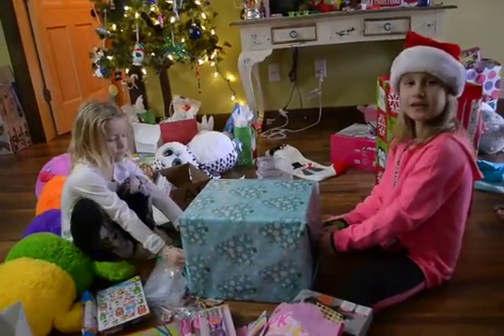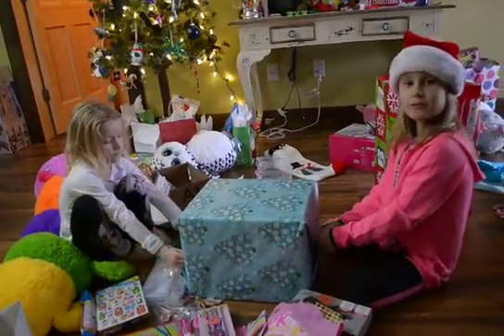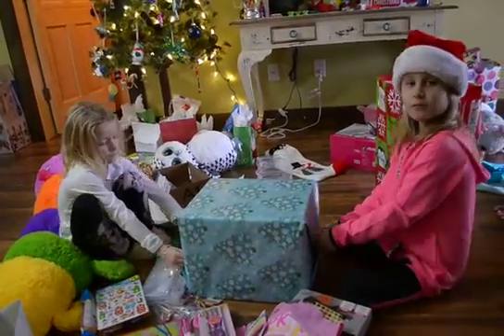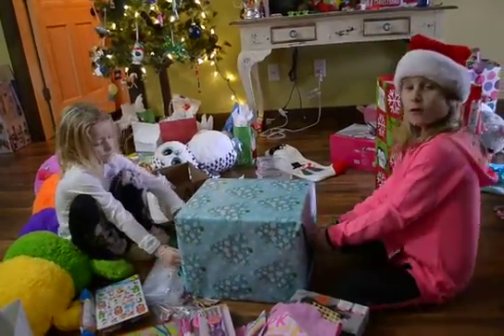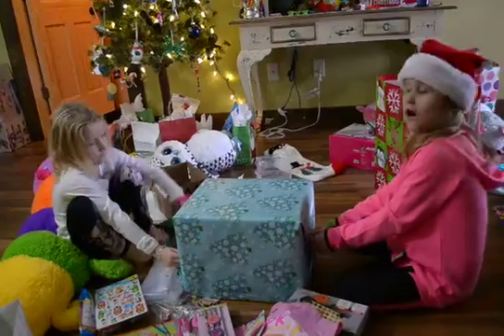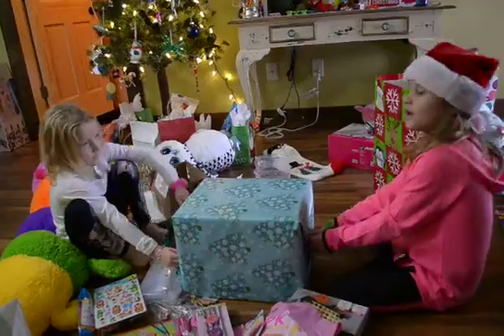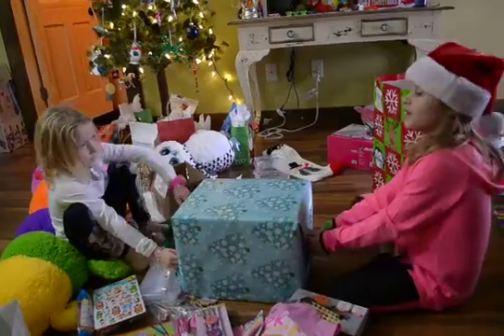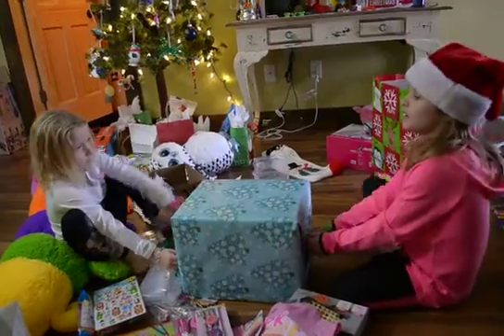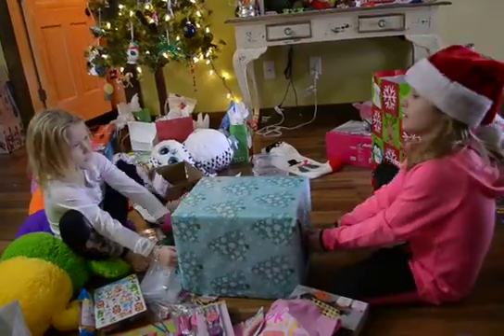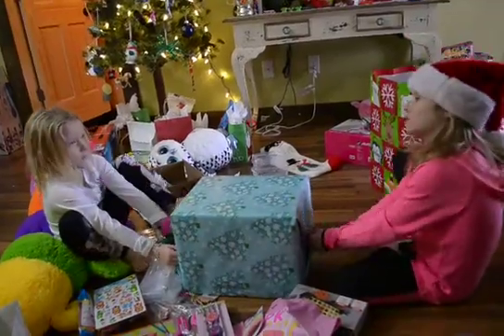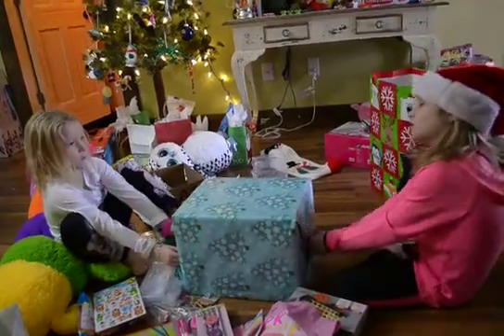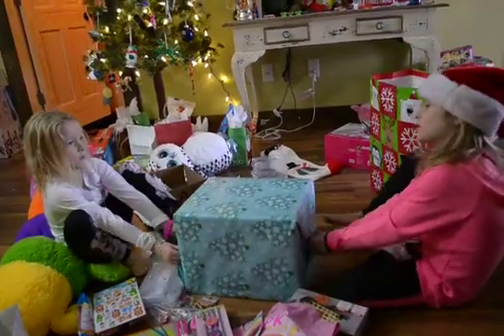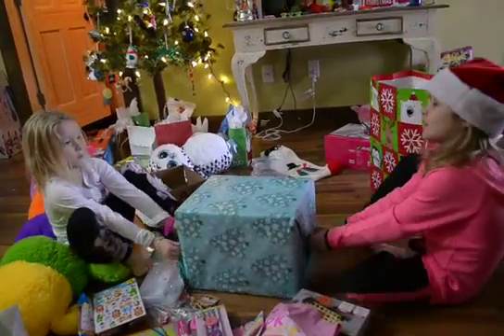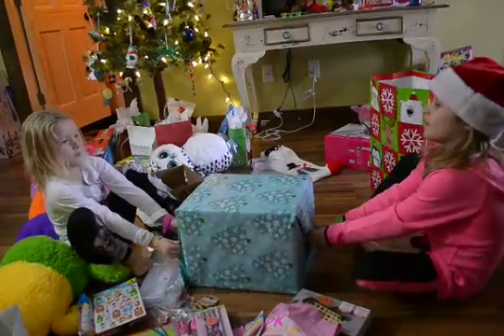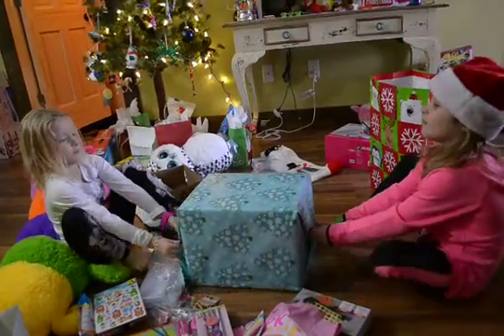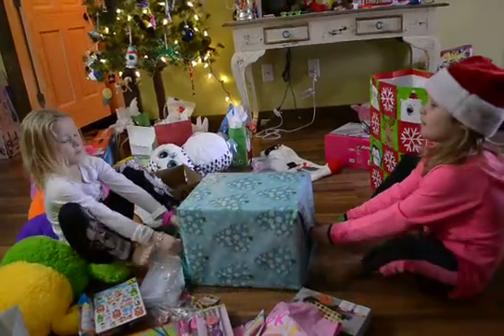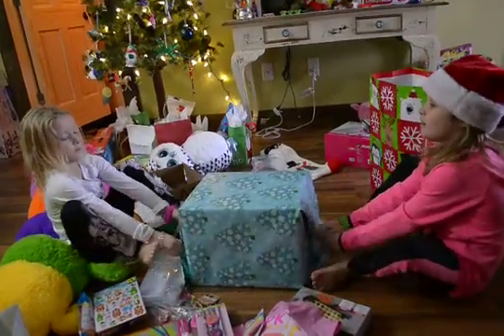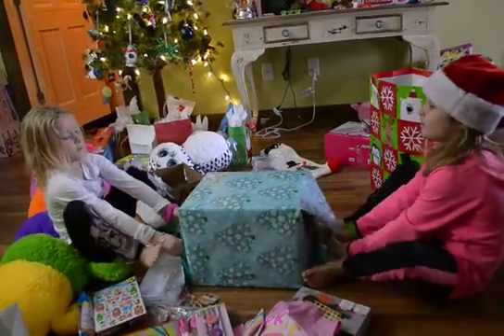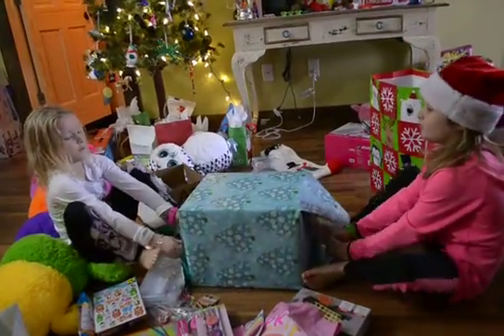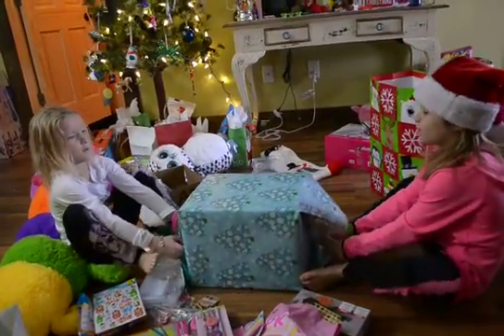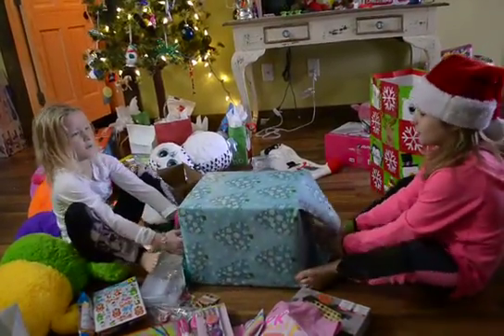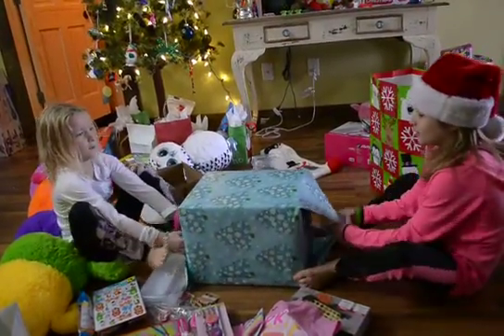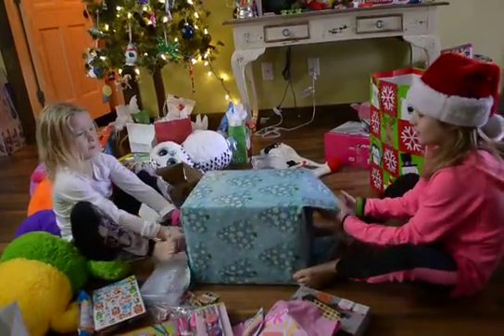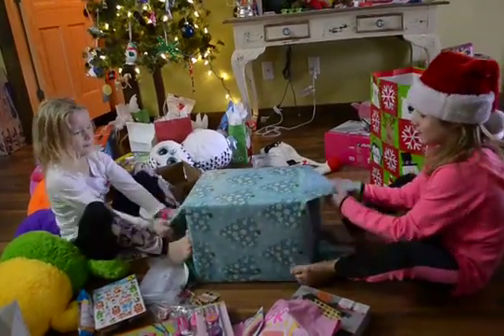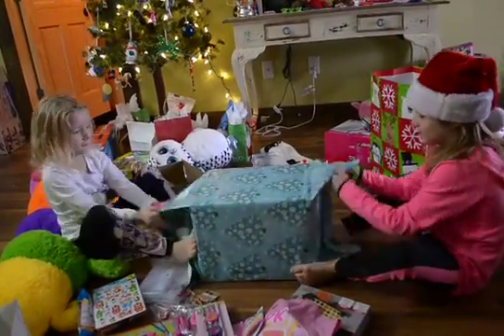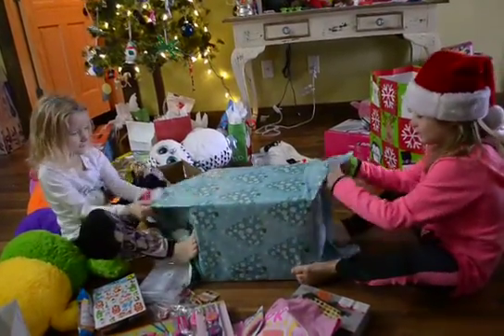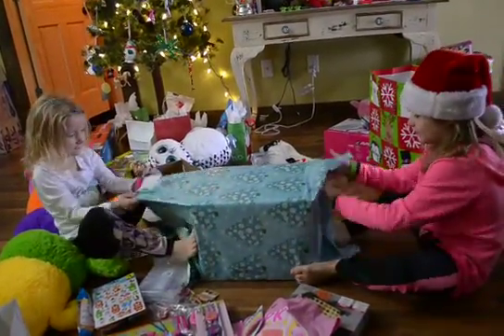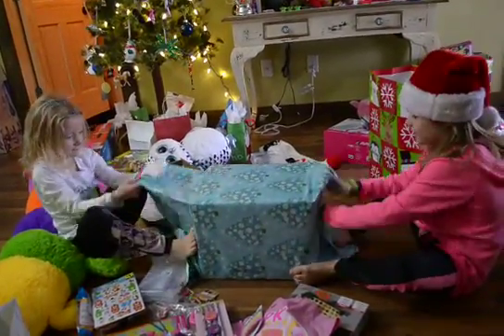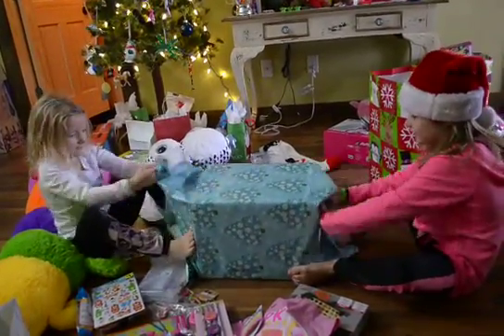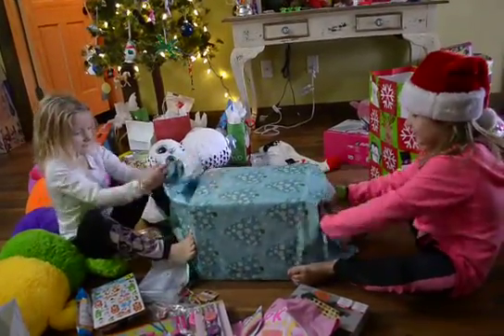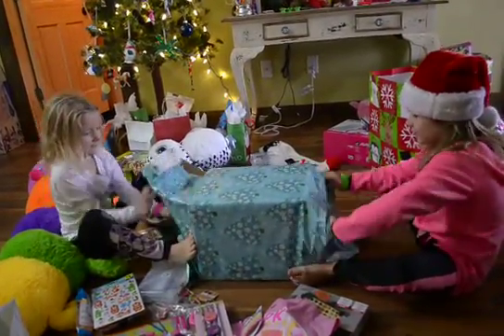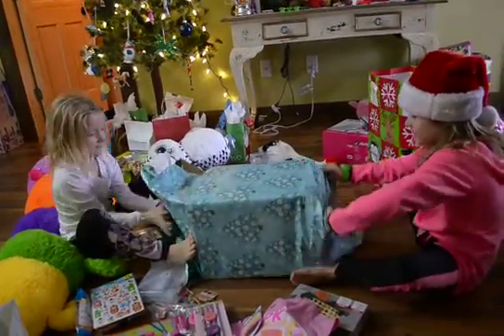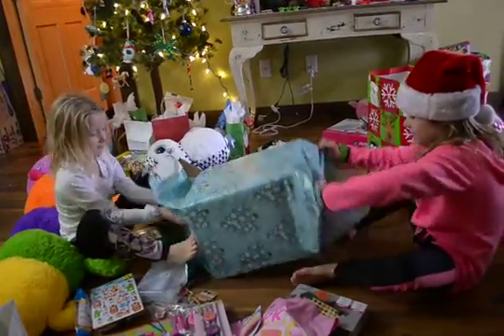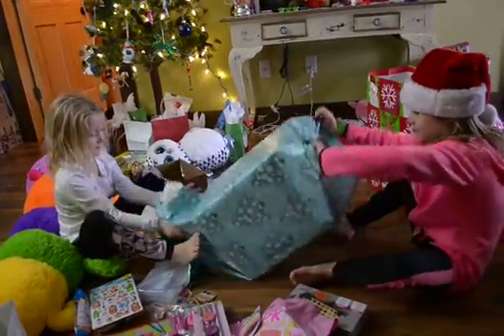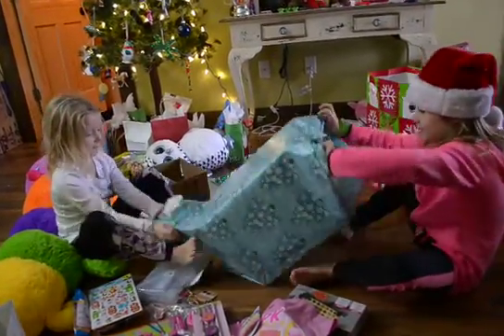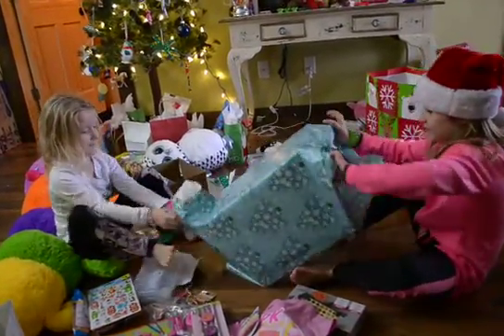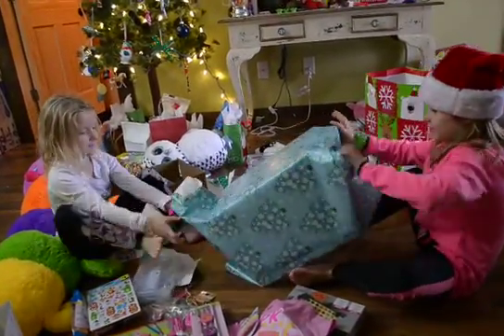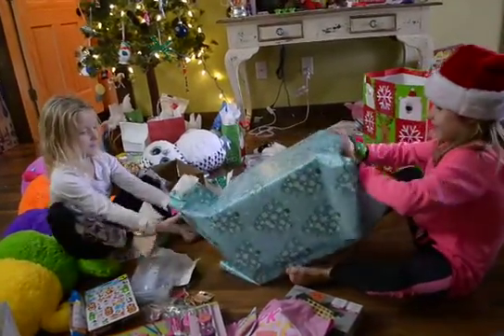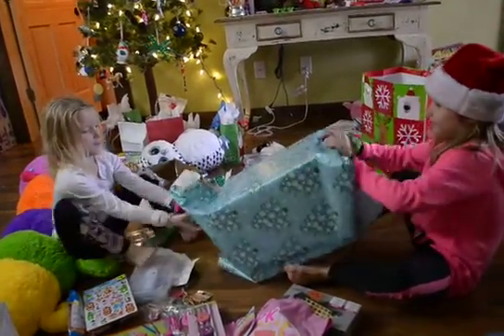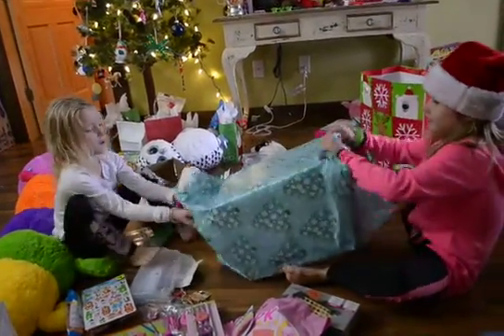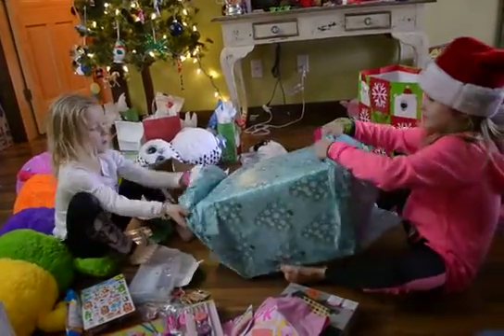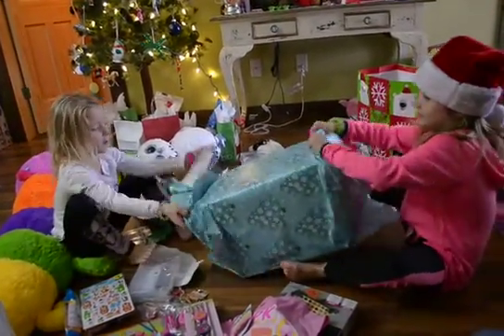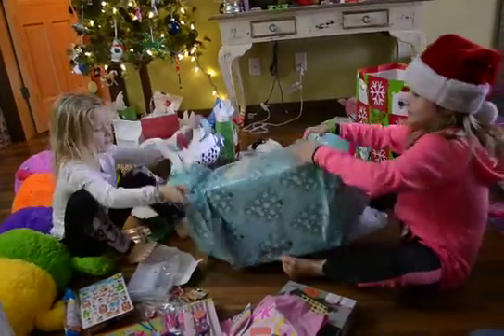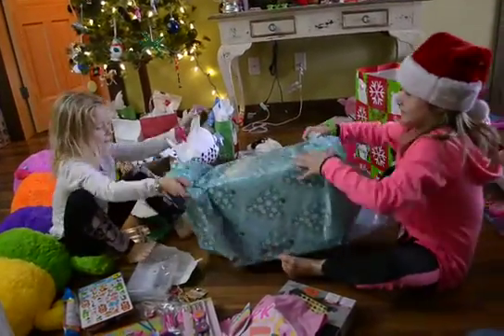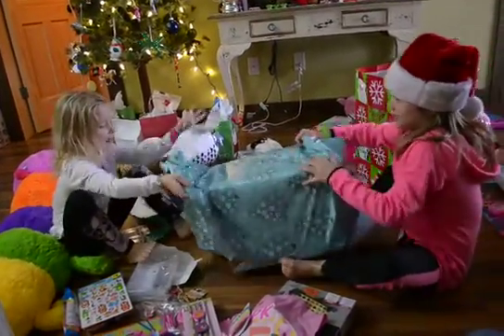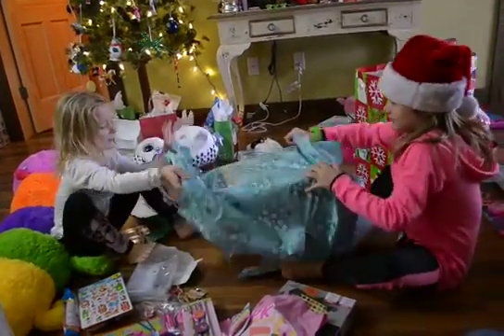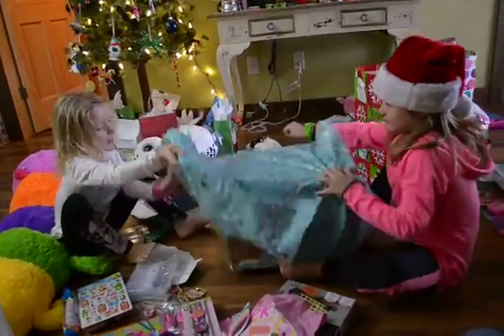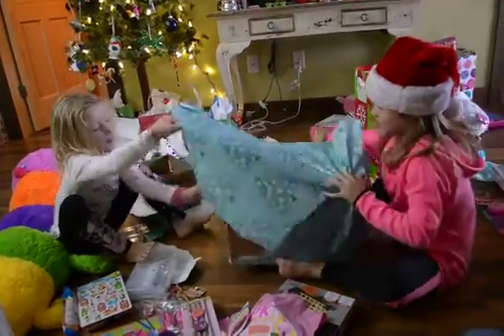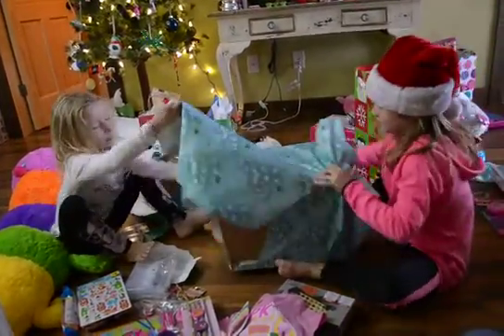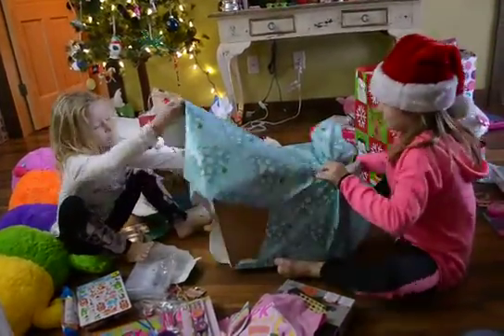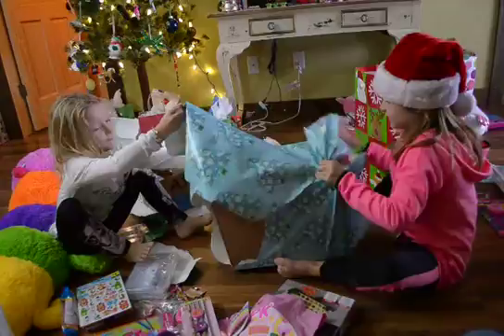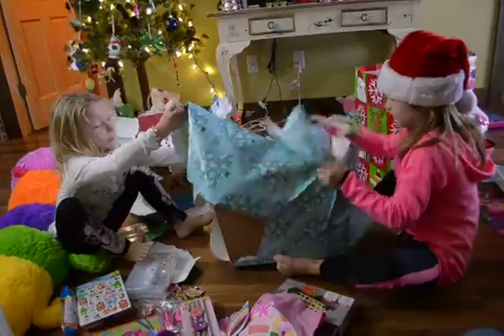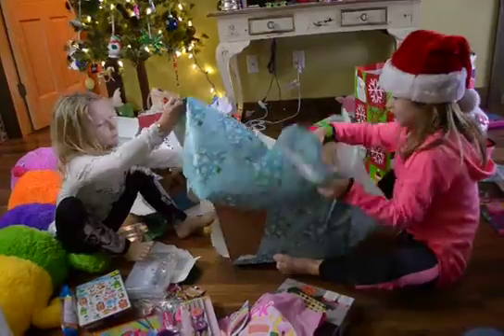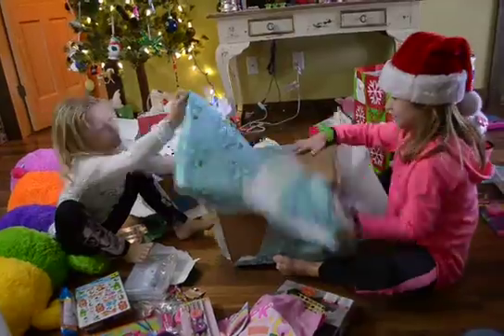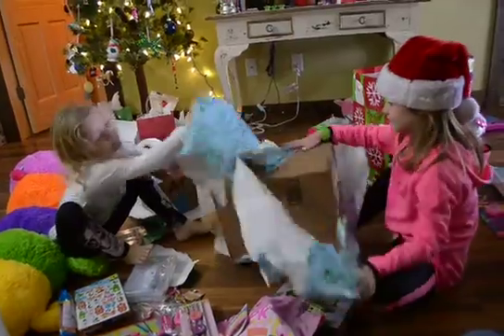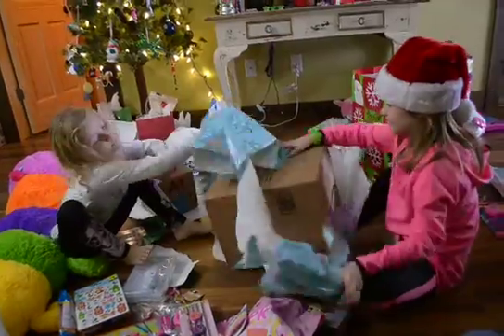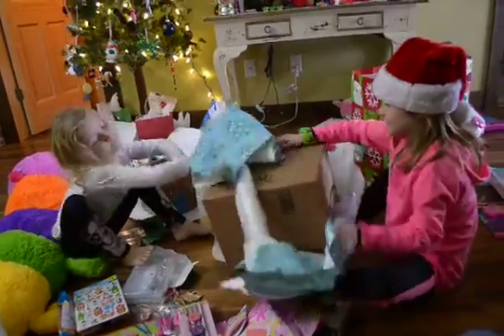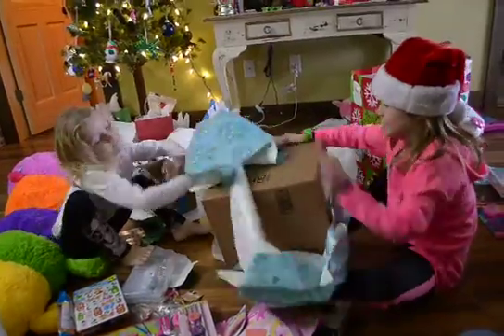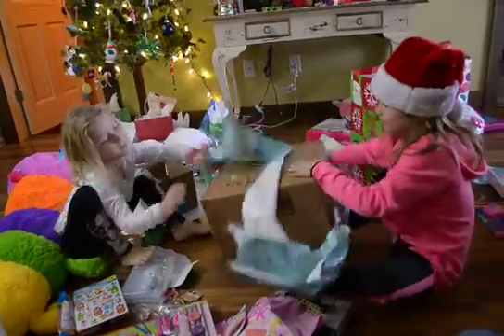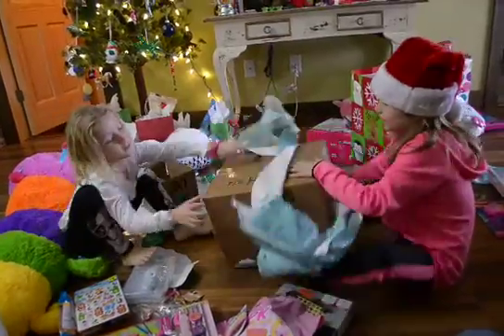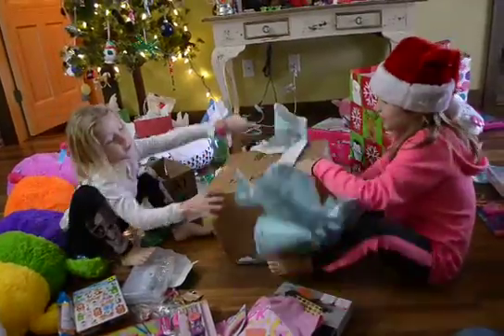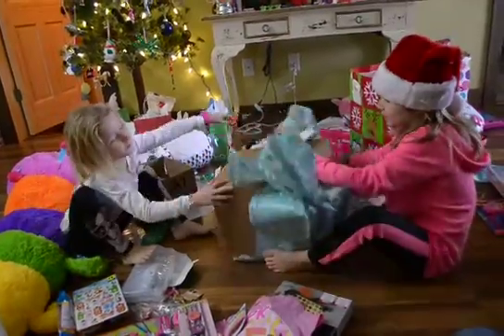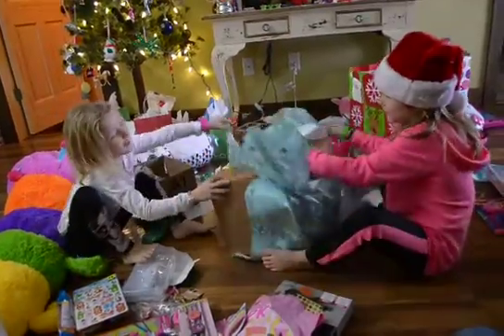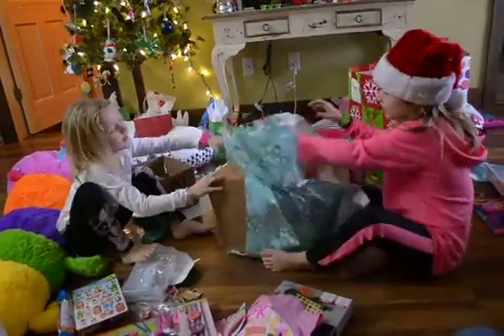Ready? One, two, three. Another box, I bet. Yep. Another box.